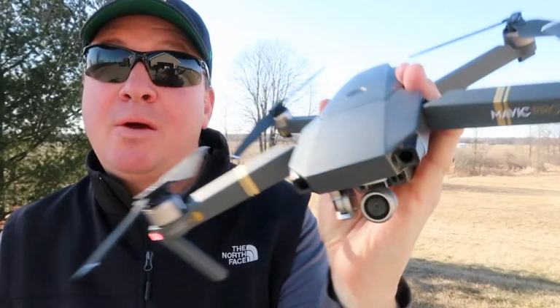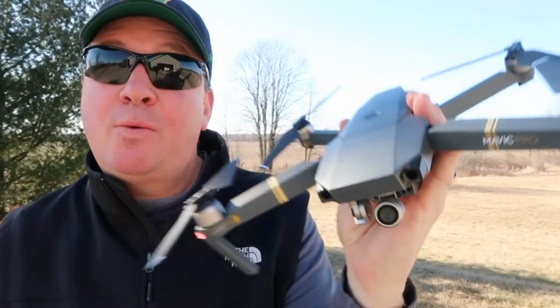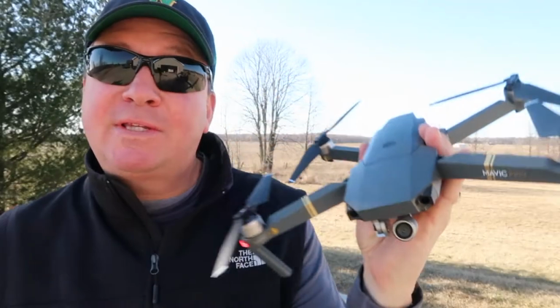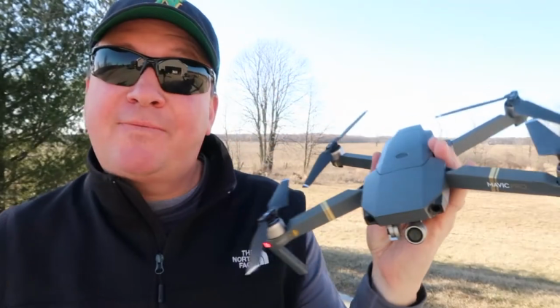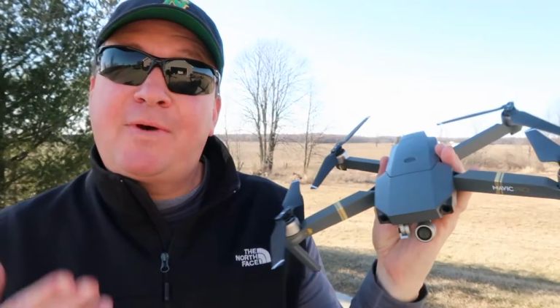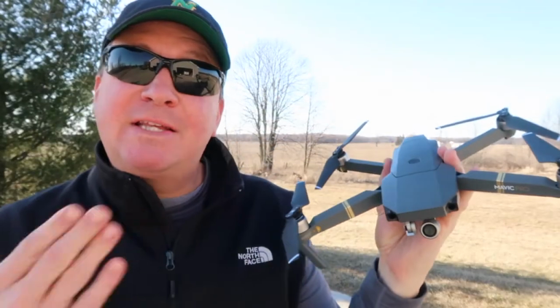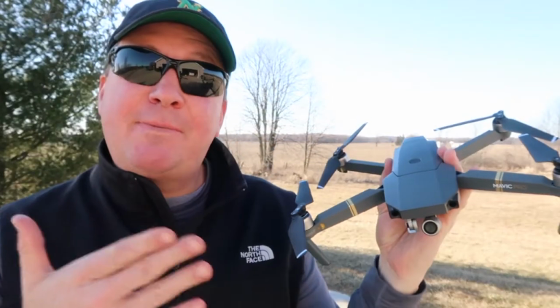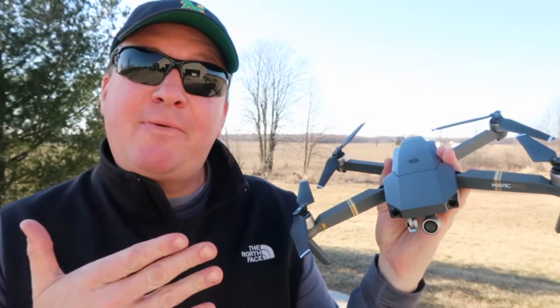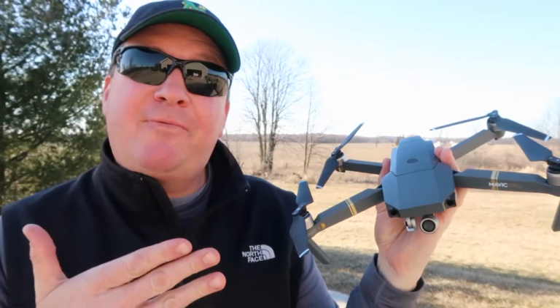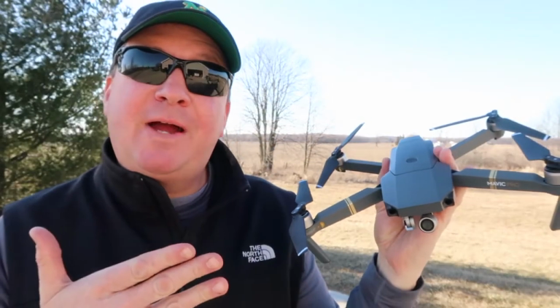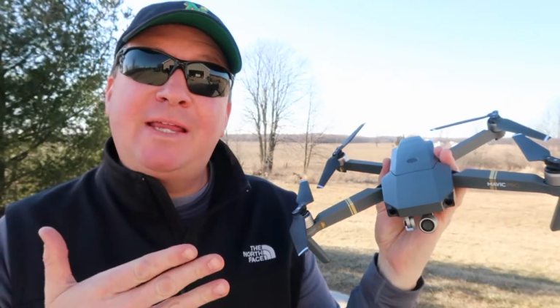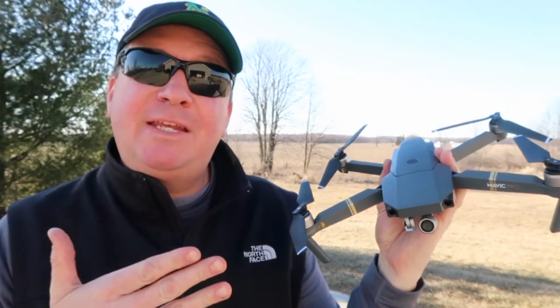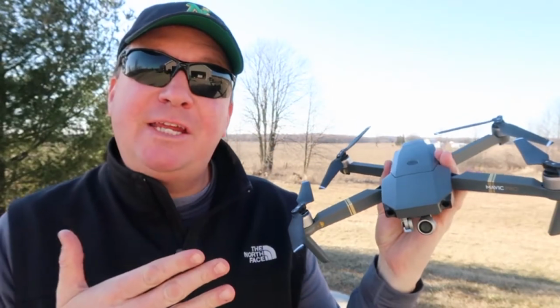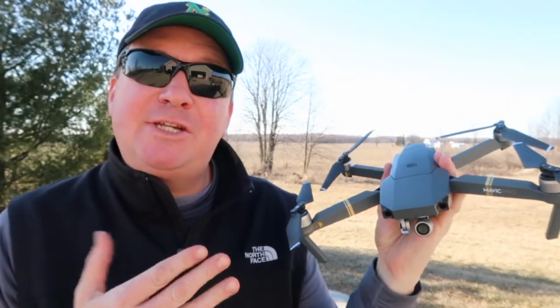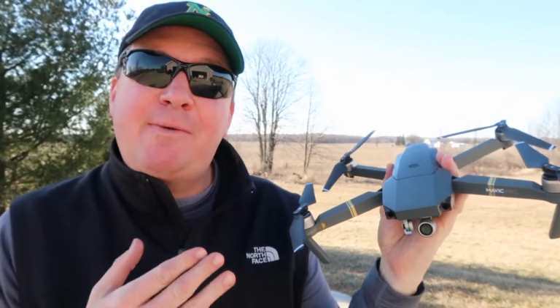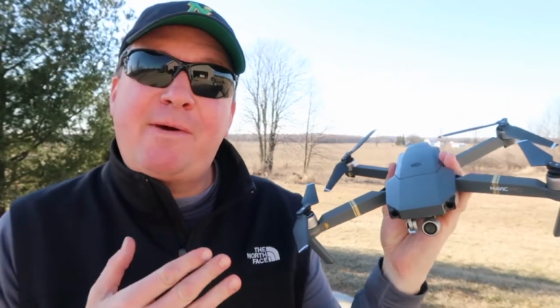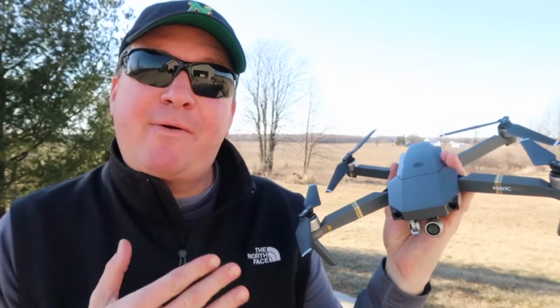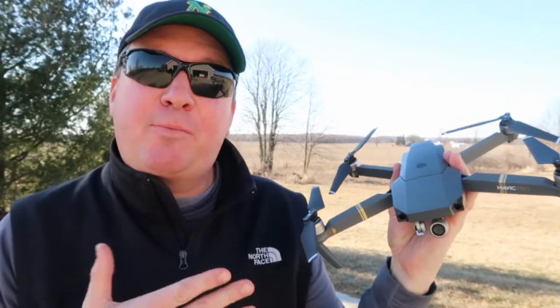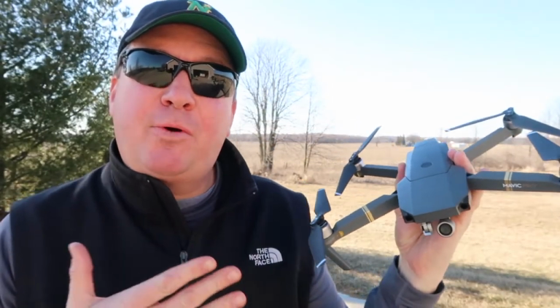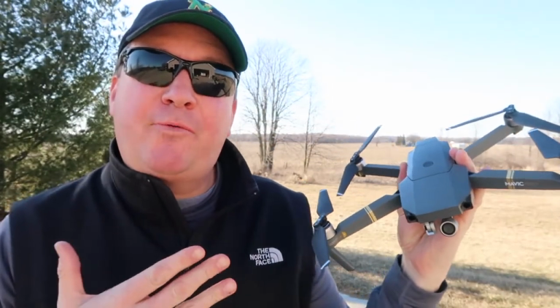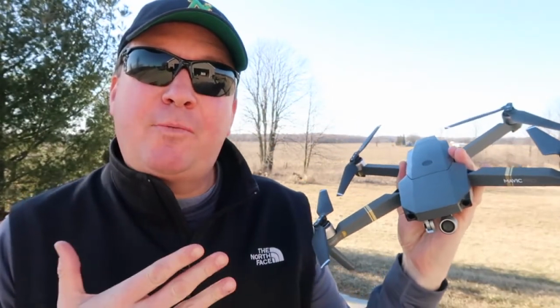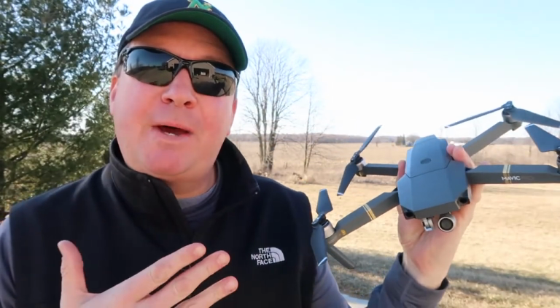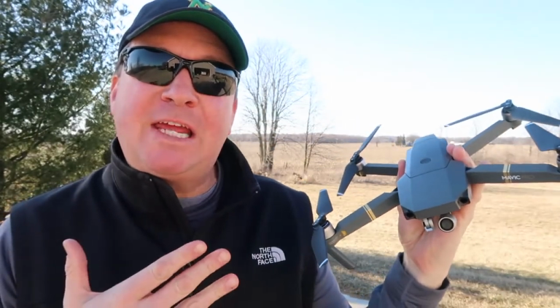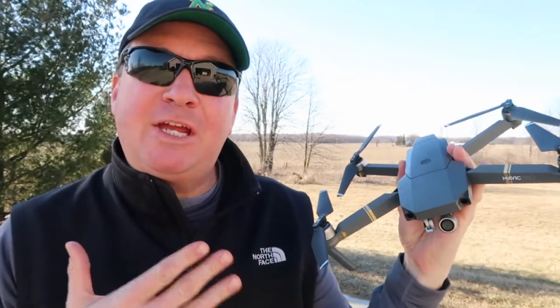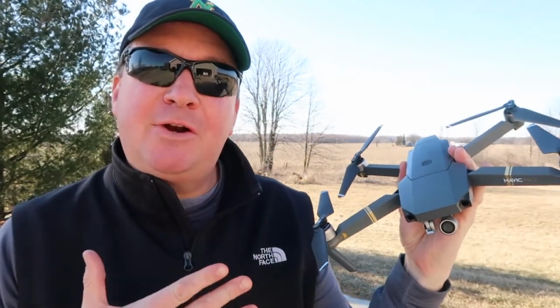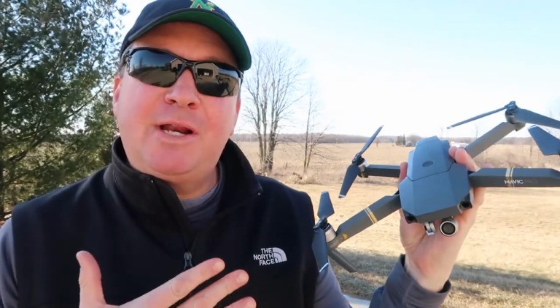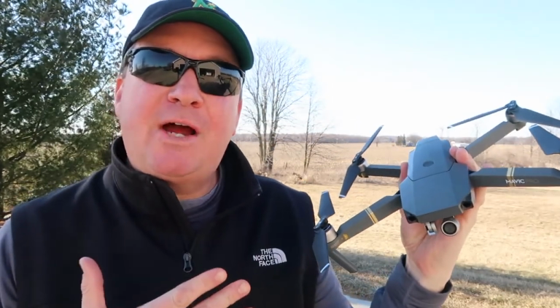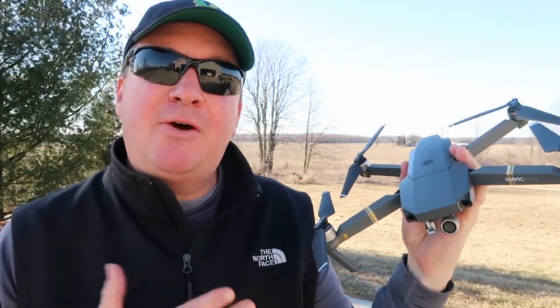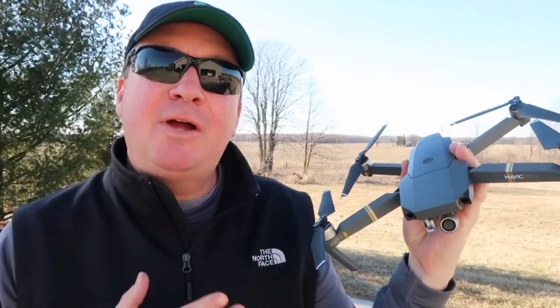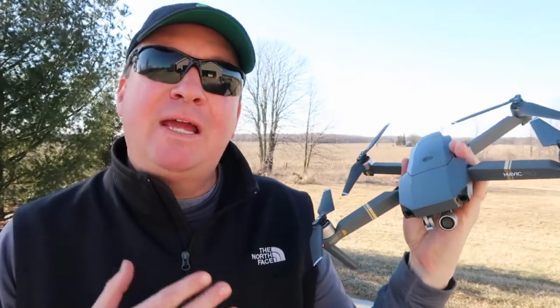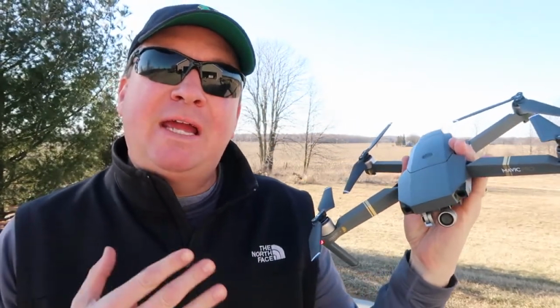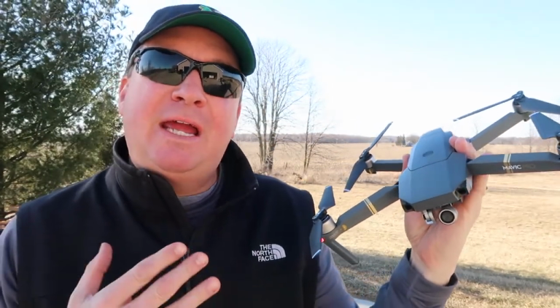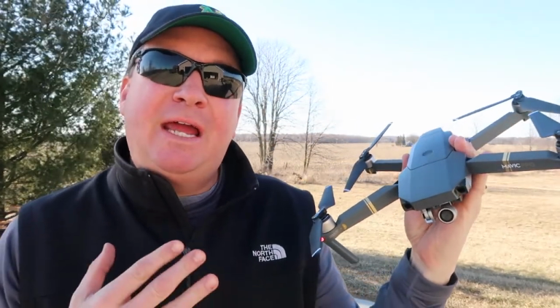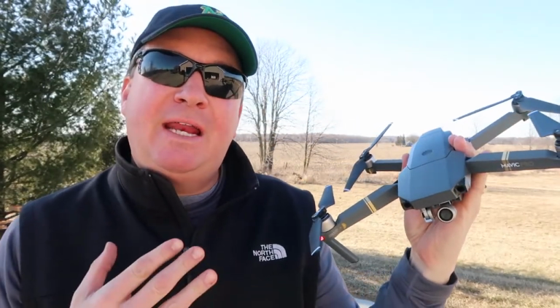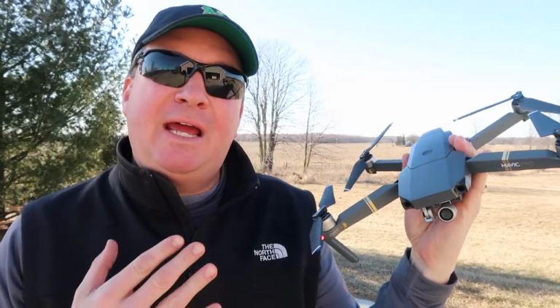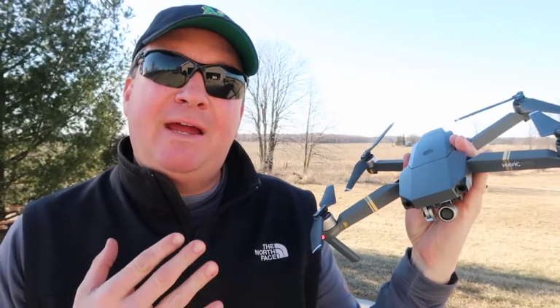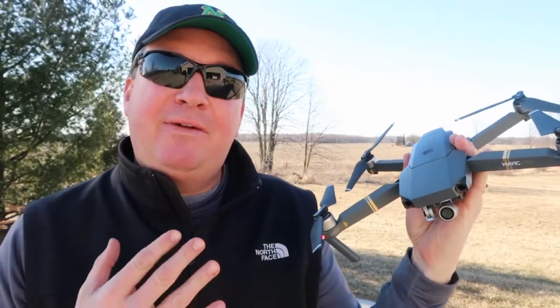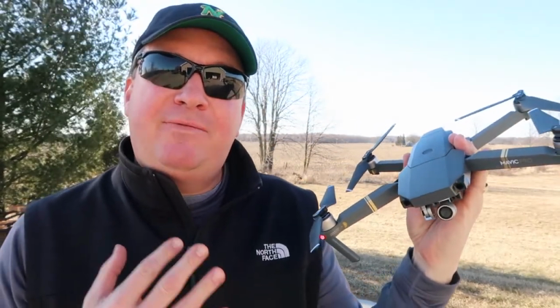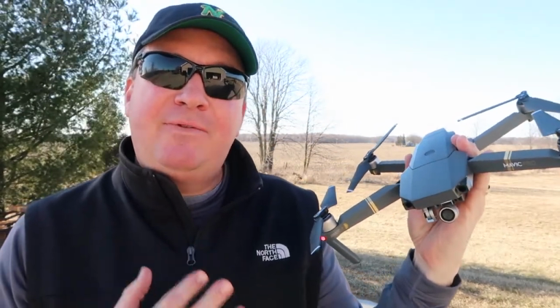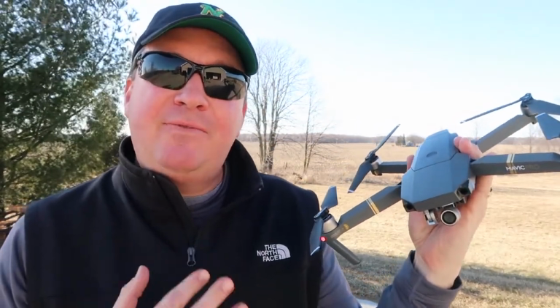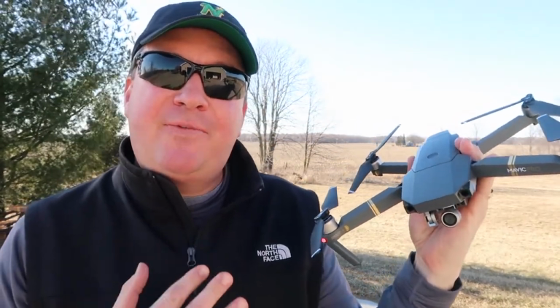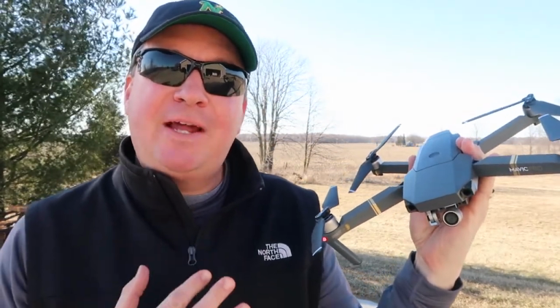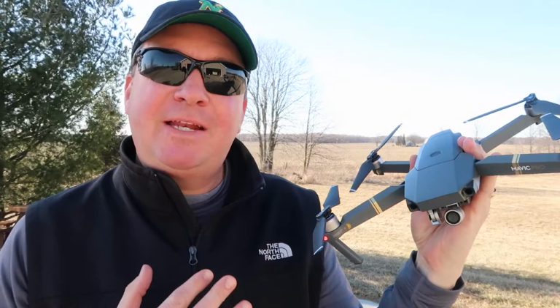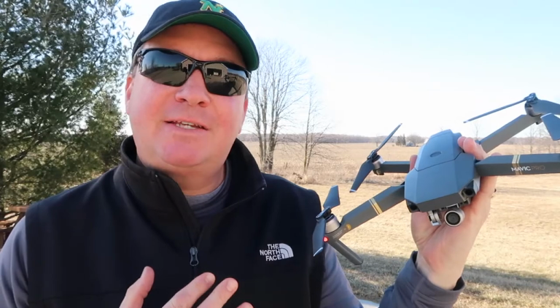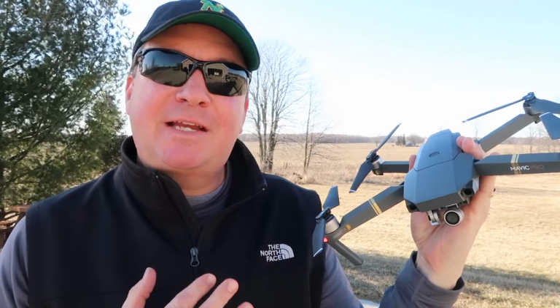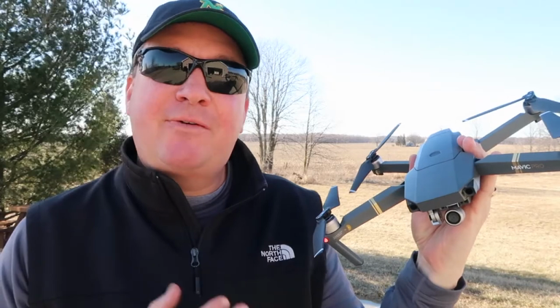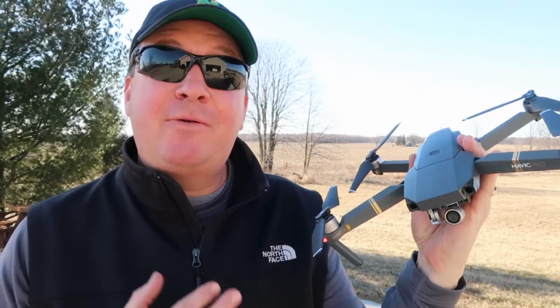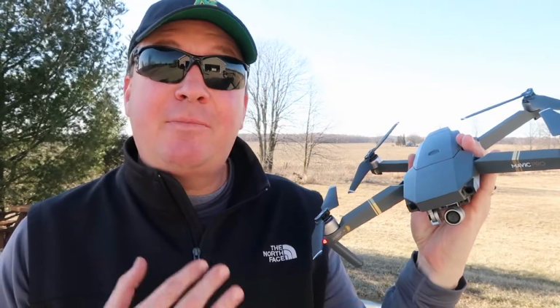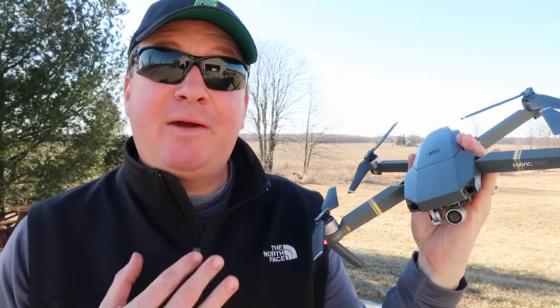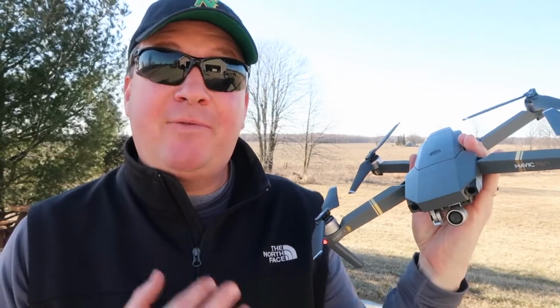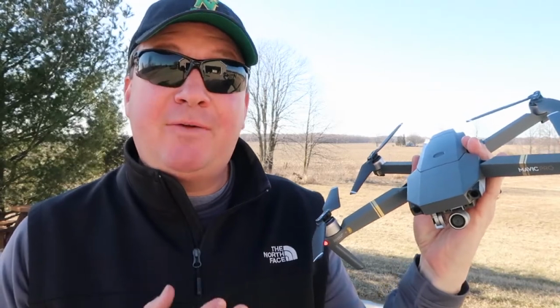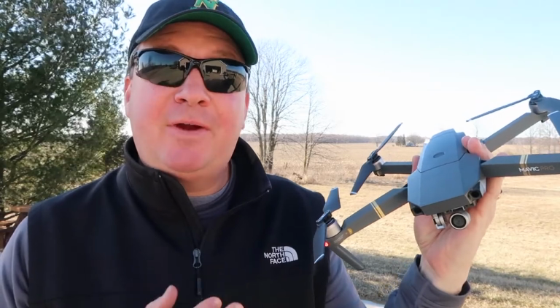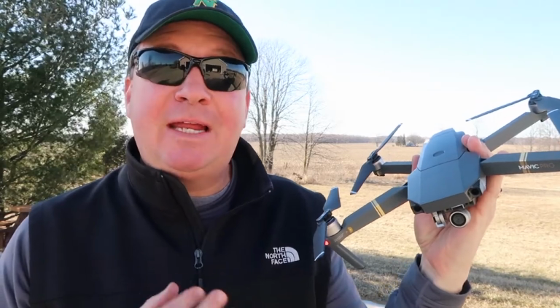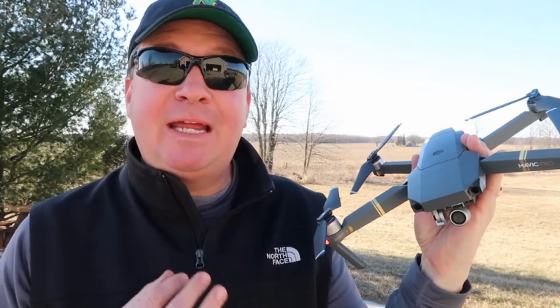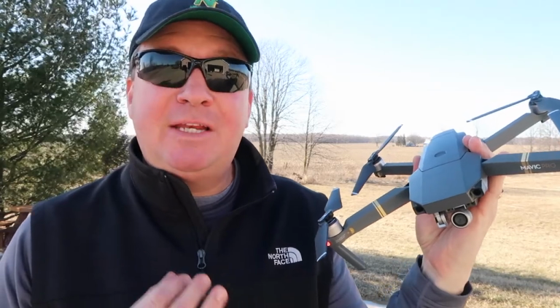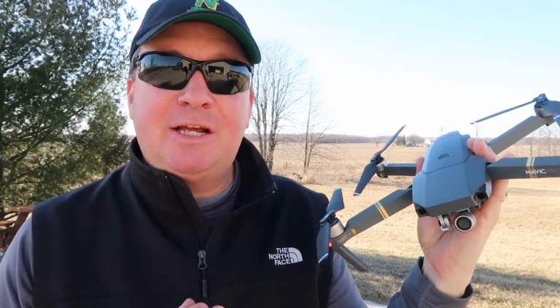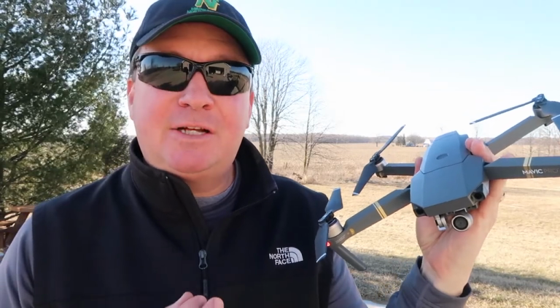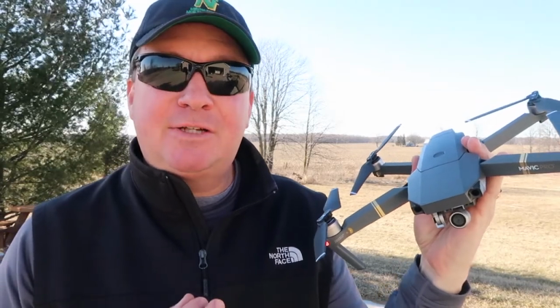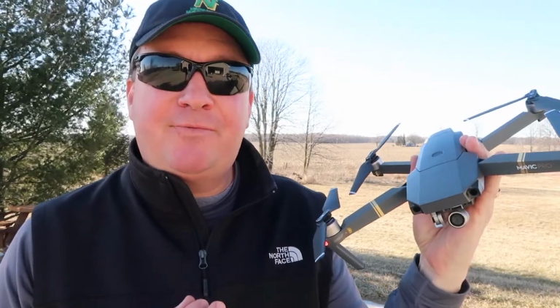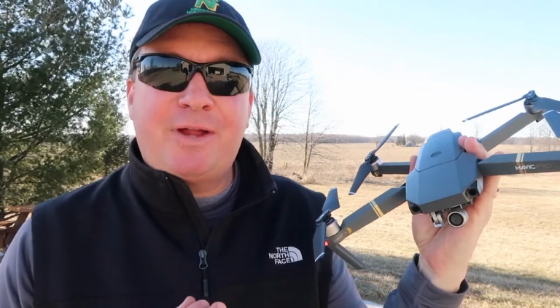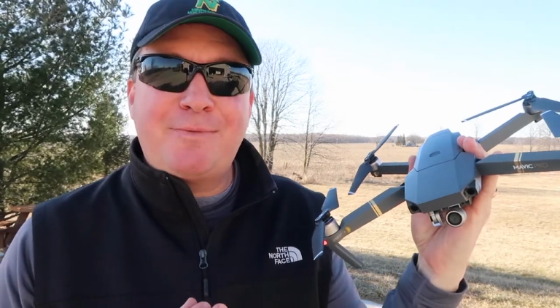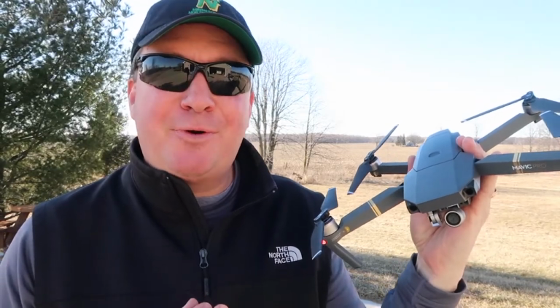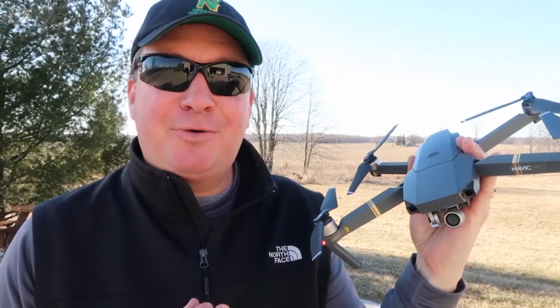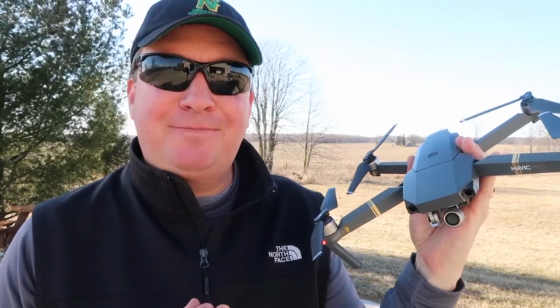What's up friends. I've been flying the DJI Mavic Pro for about a year now and I've finally discovered my favorite intelligent flight mode.